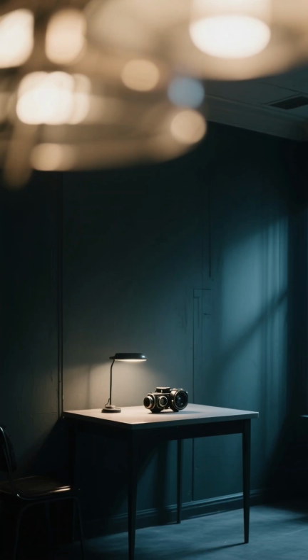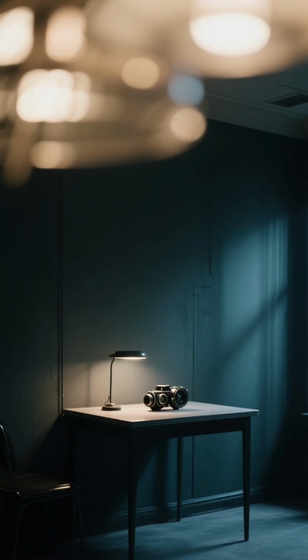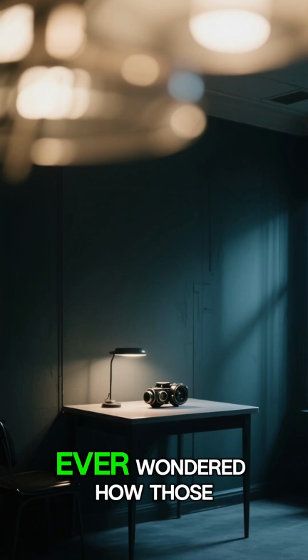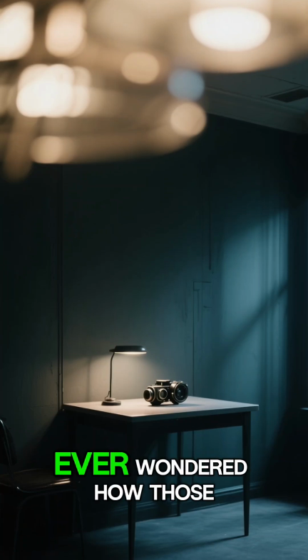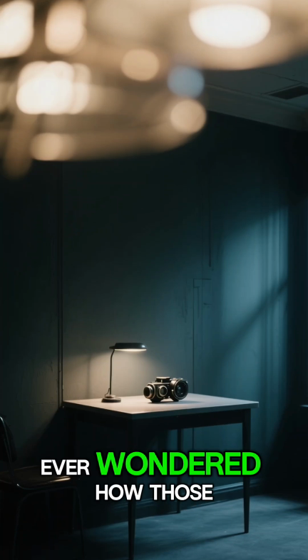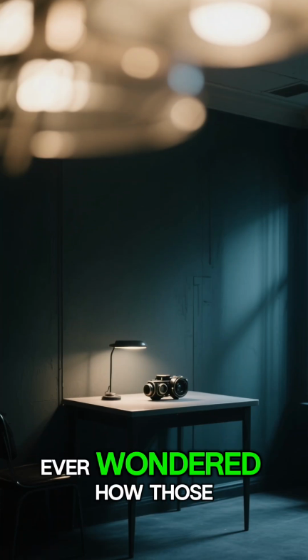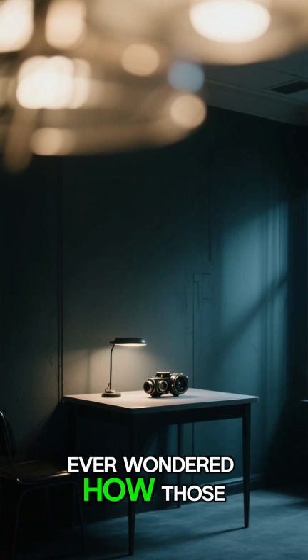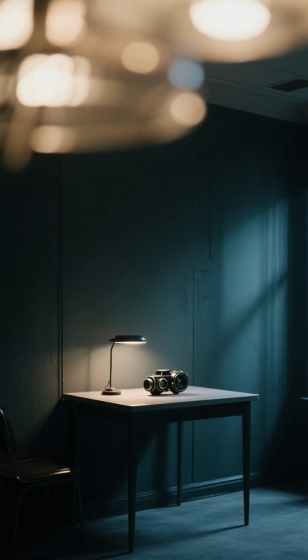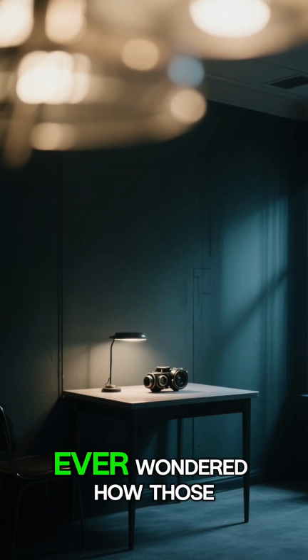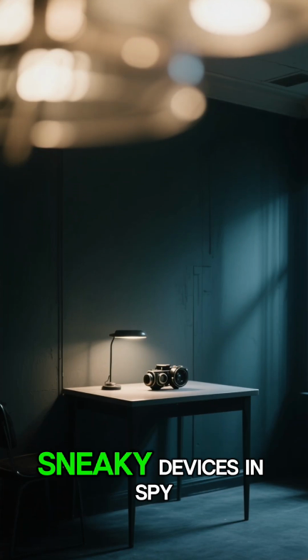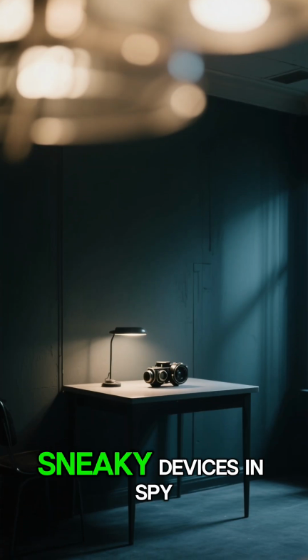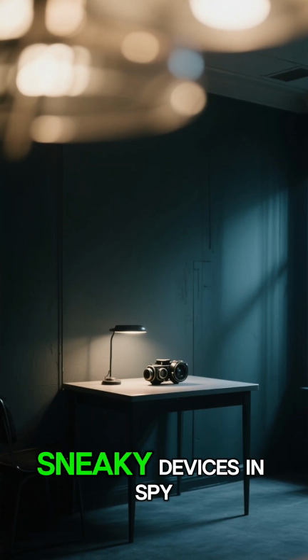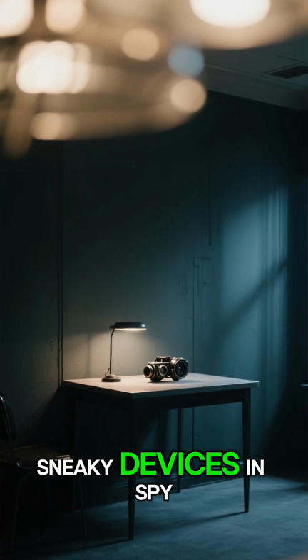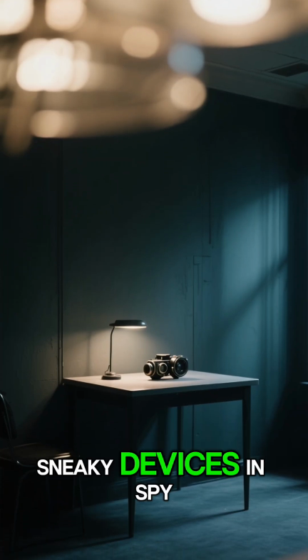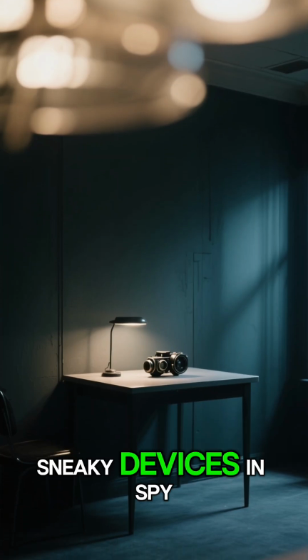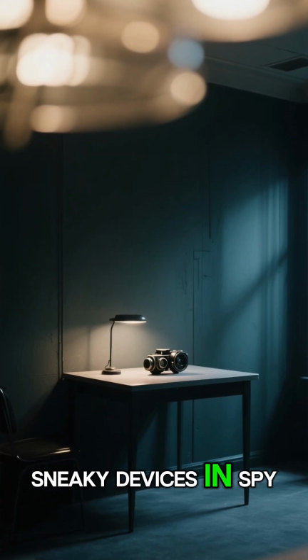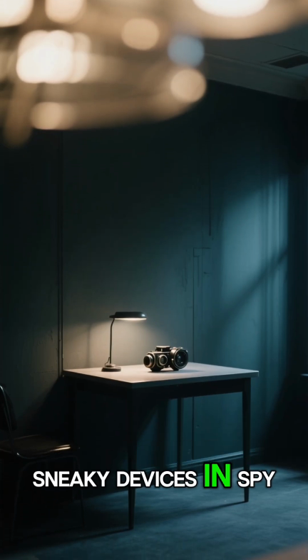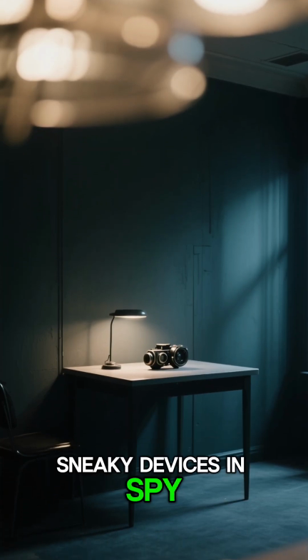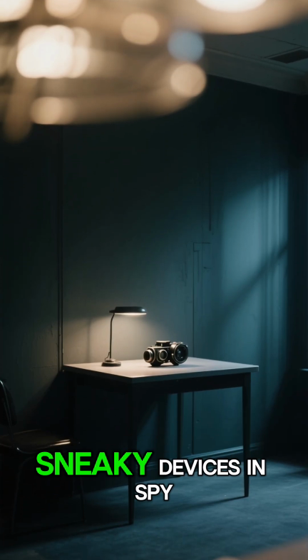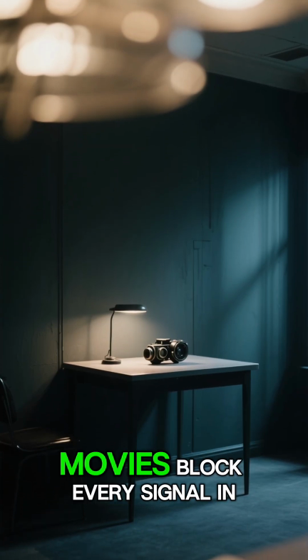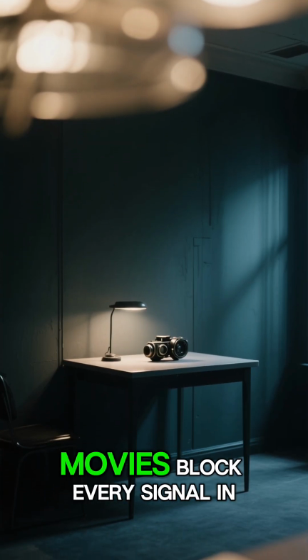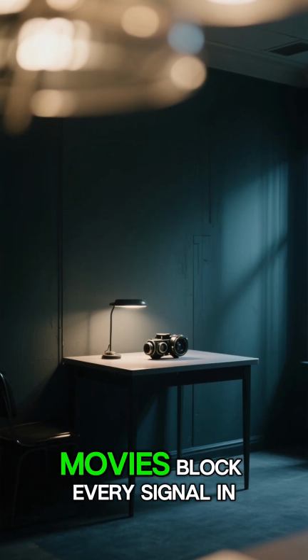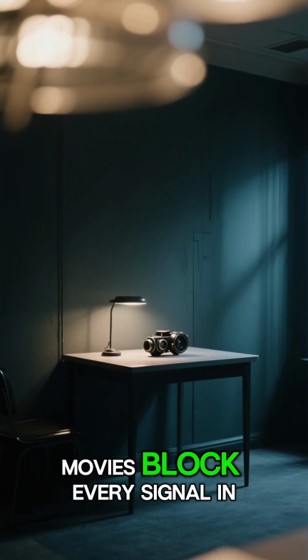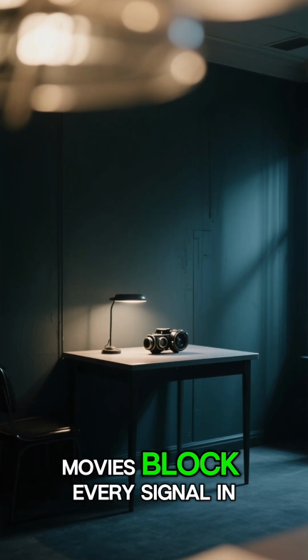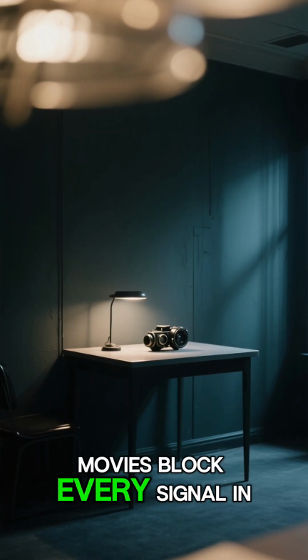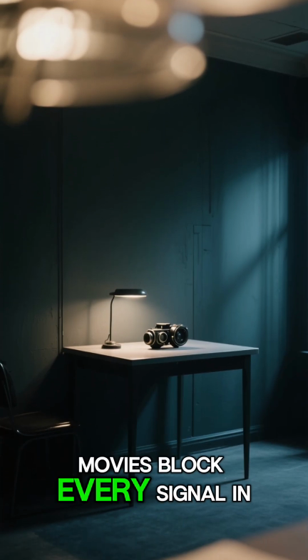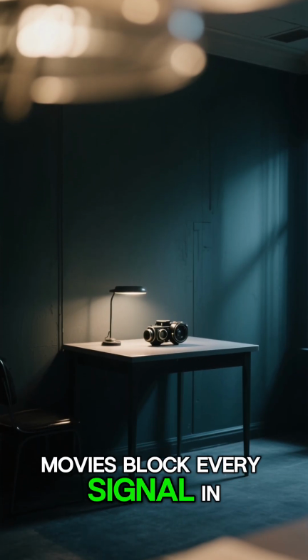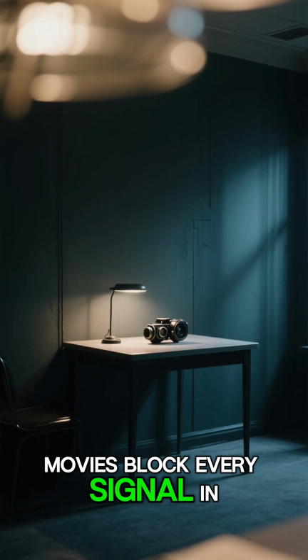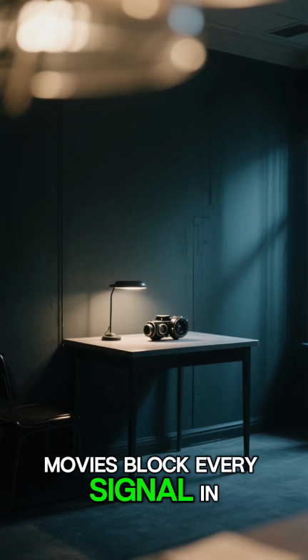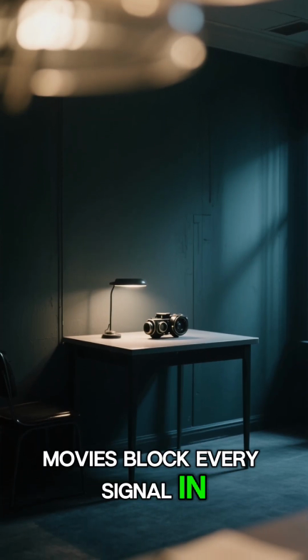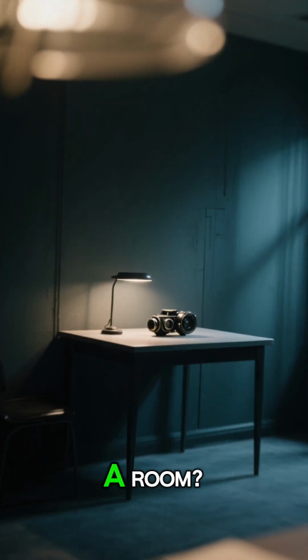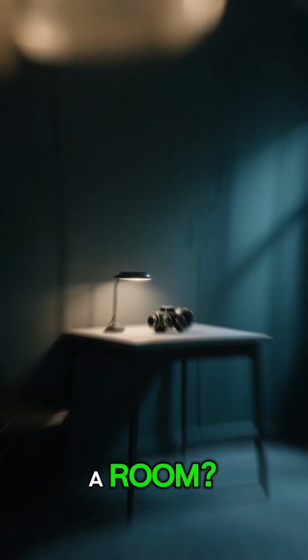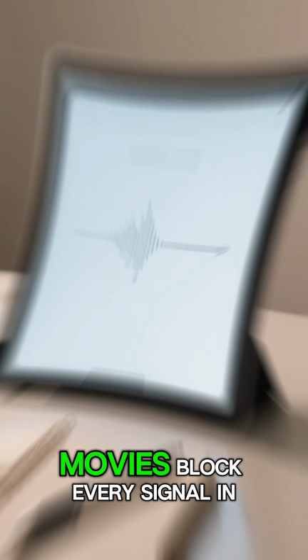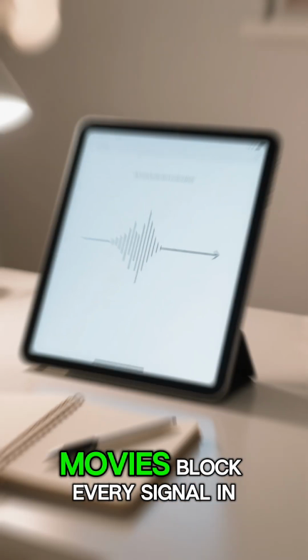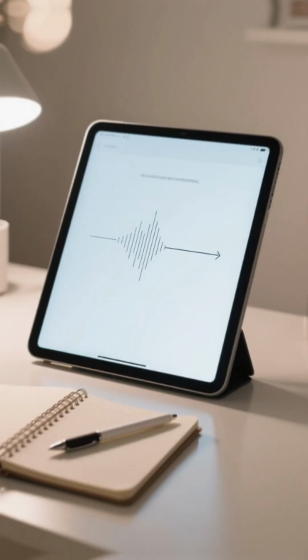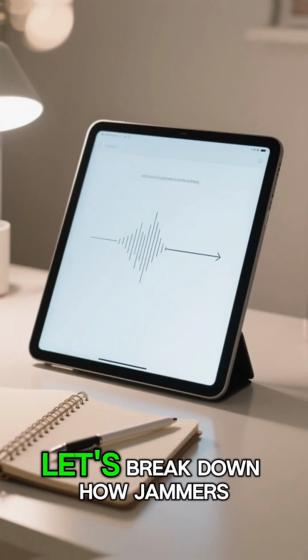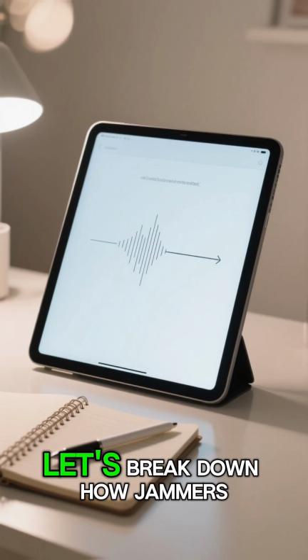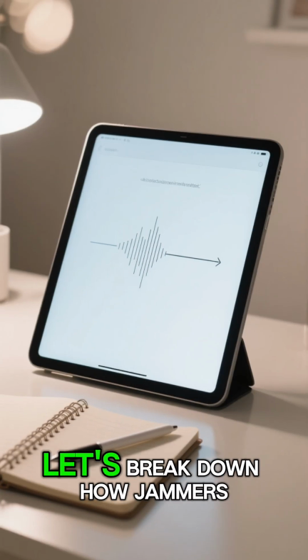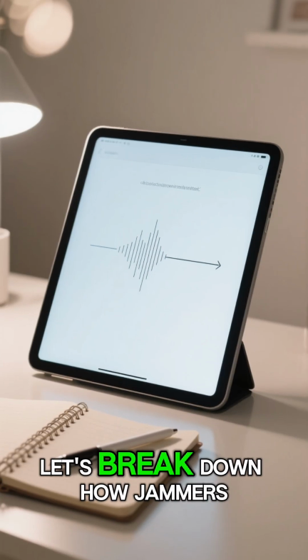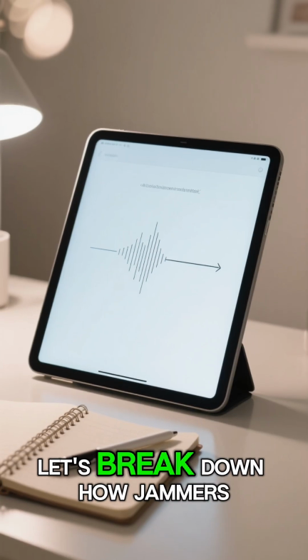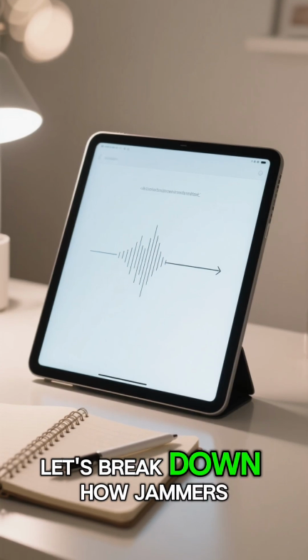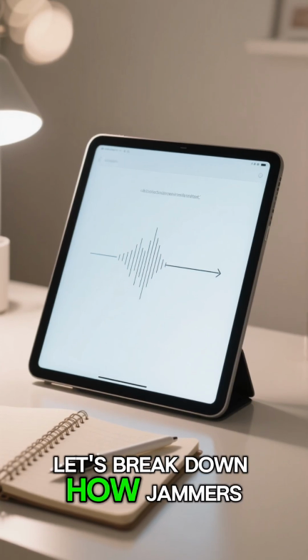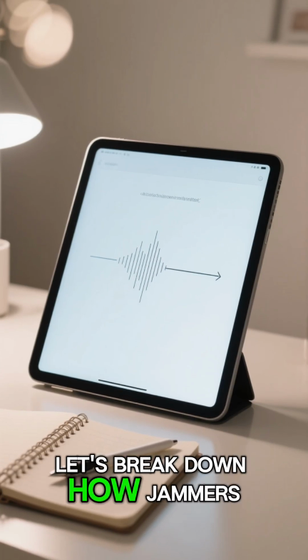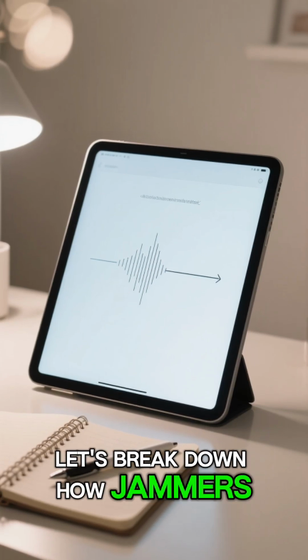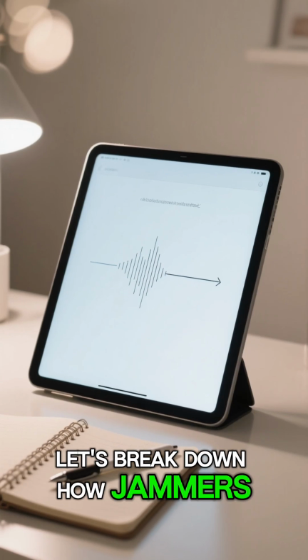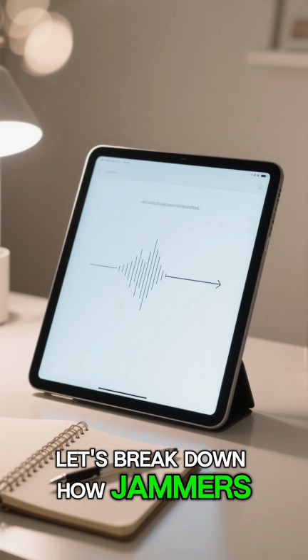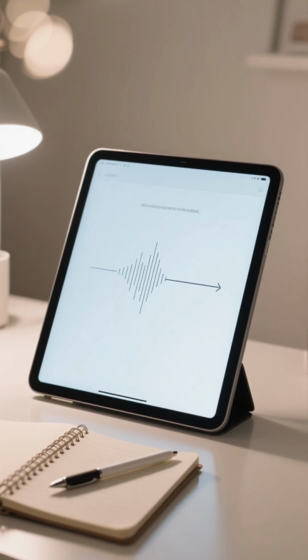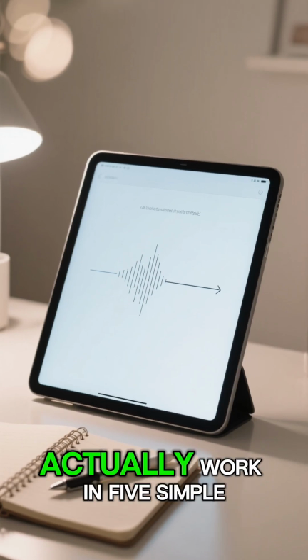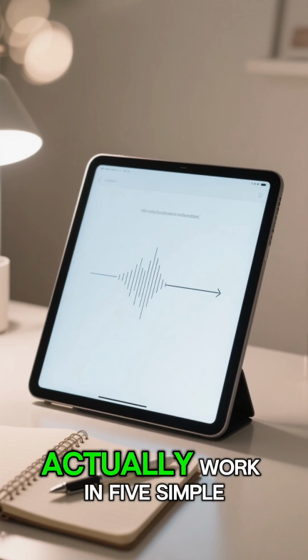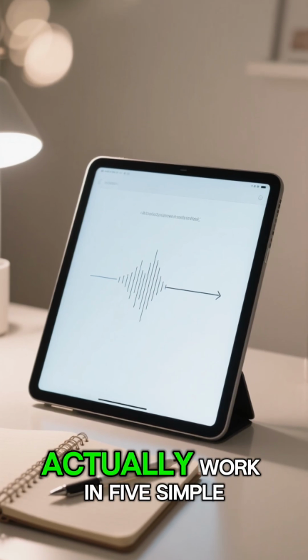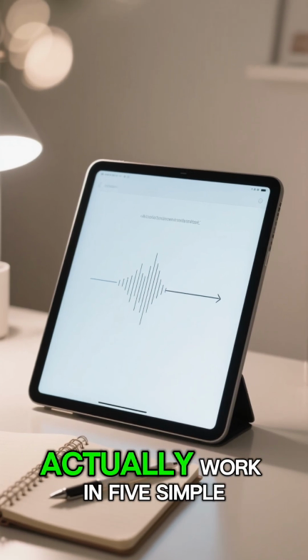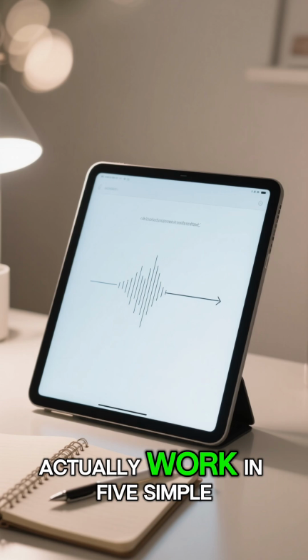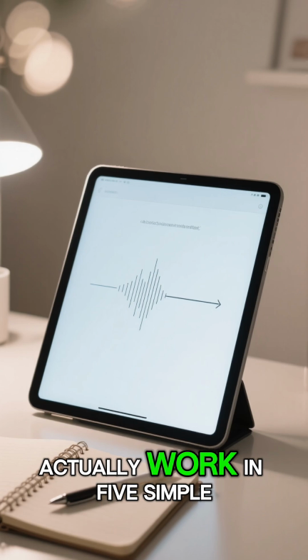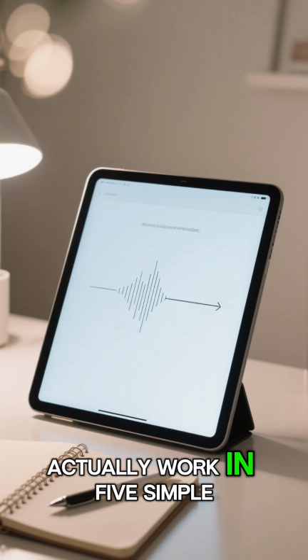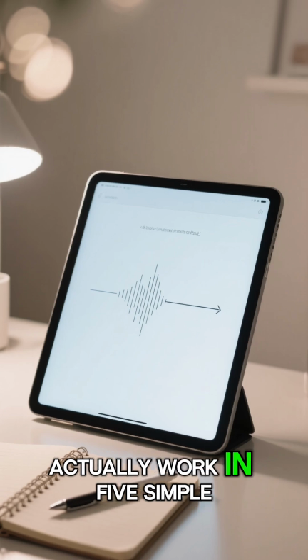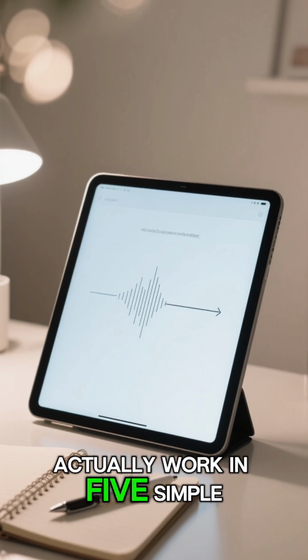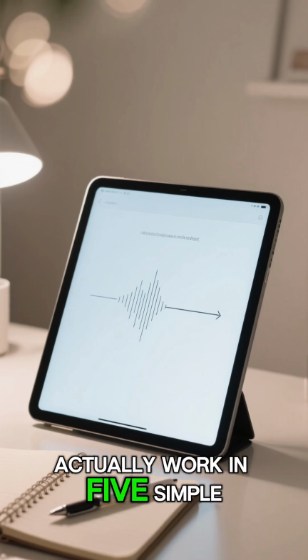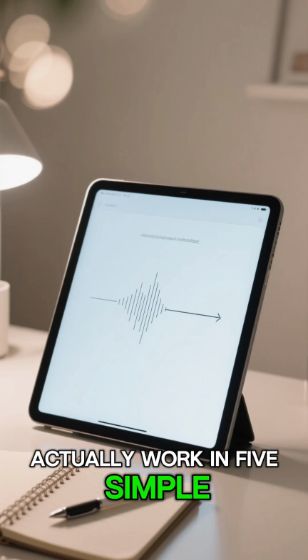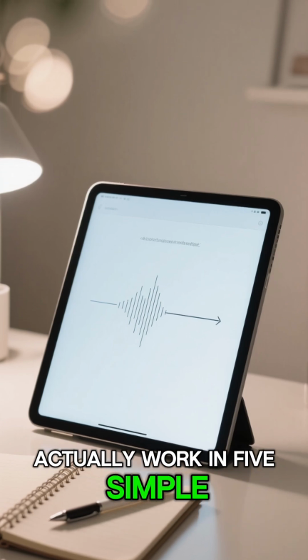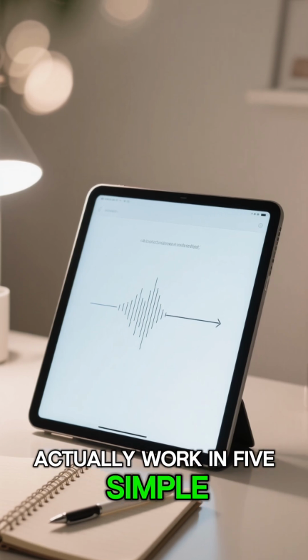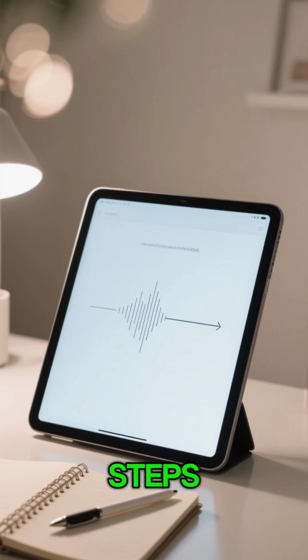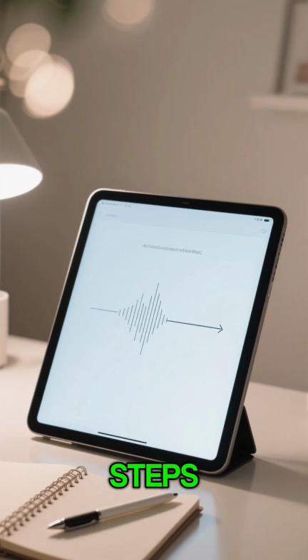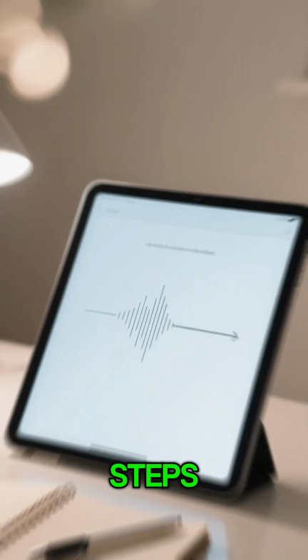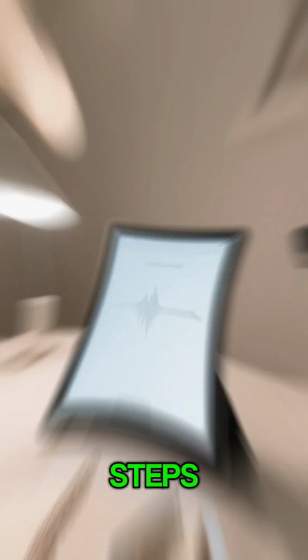Ever wondered how those sneaky devices in spy movies block every signal in a room? Let's break down how jammers actually work in 5 simple steps.